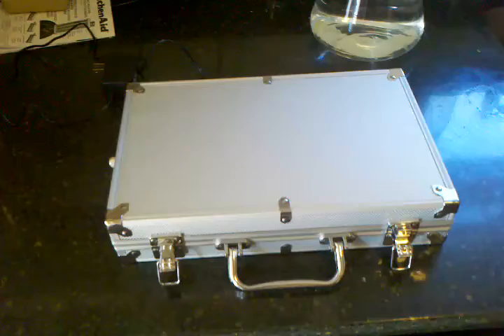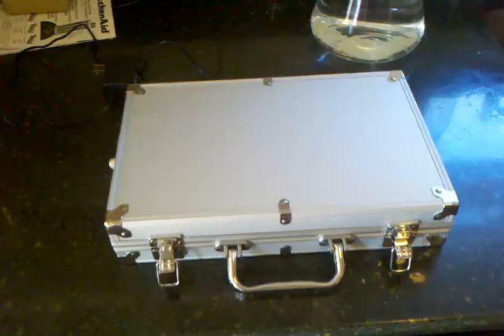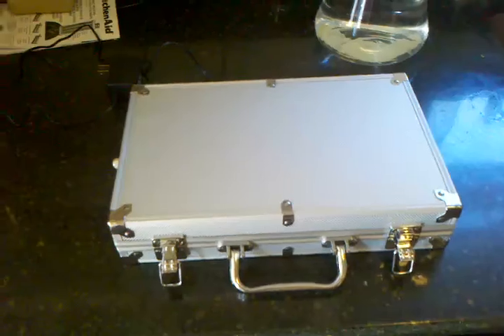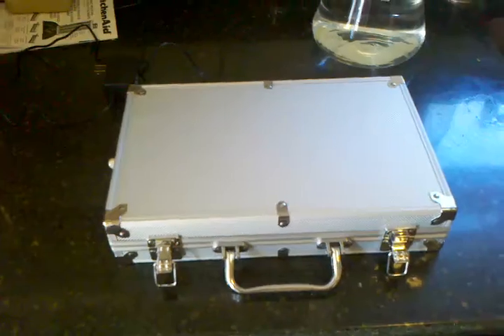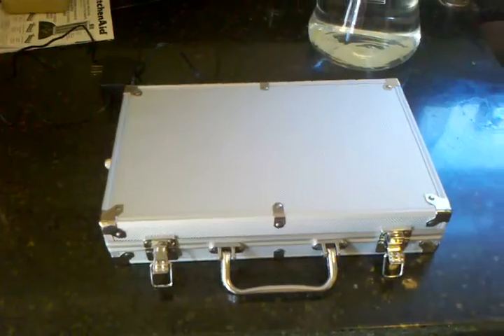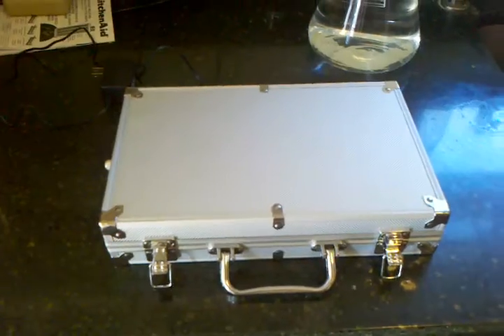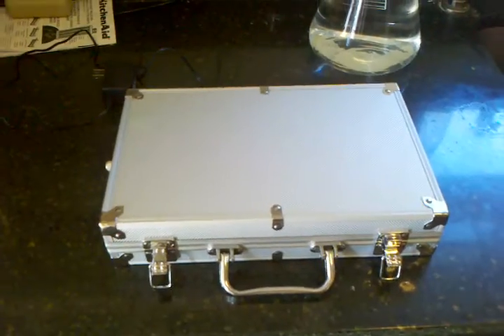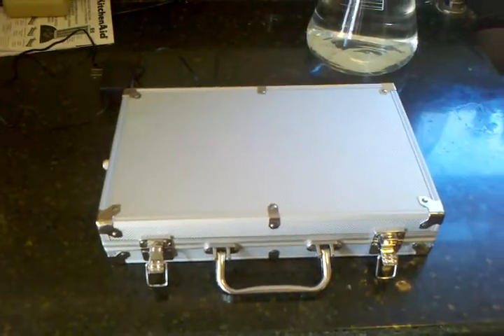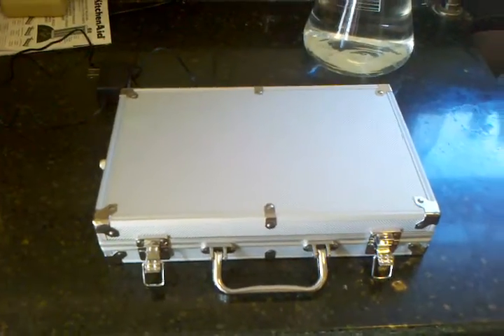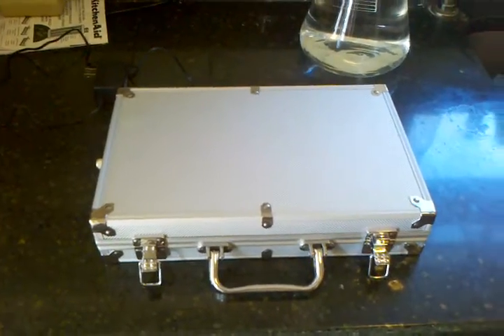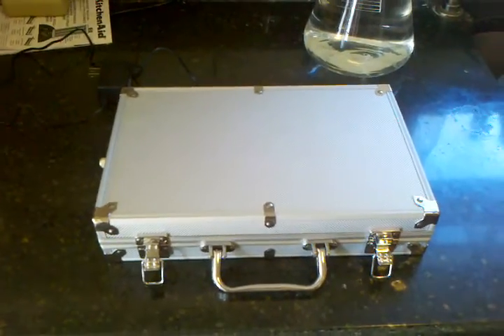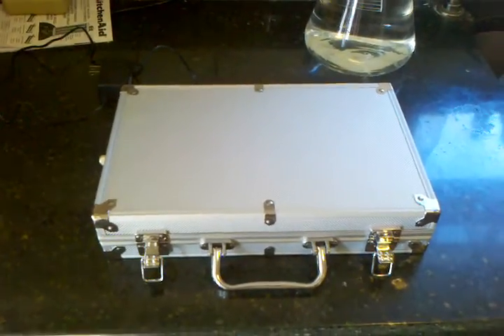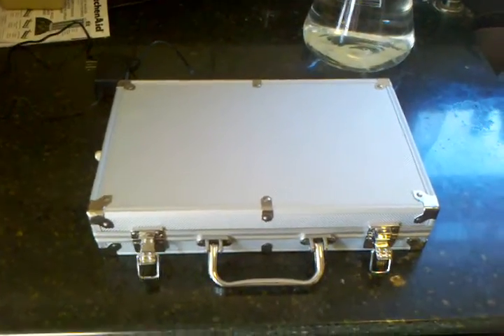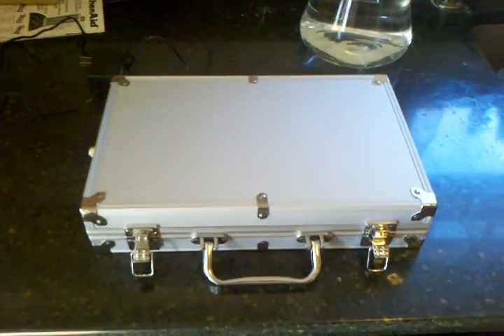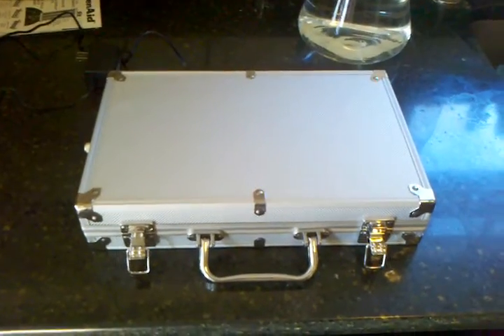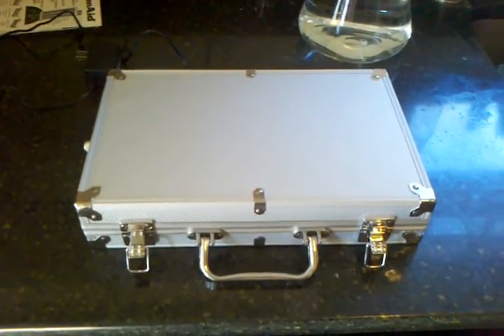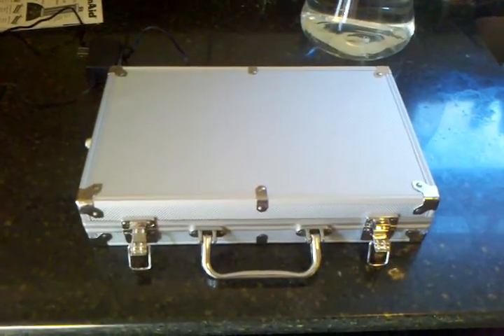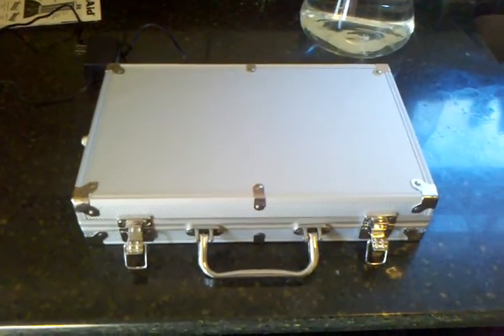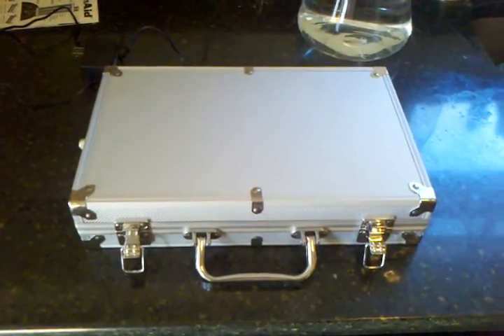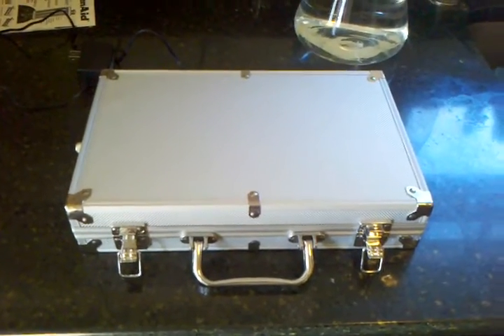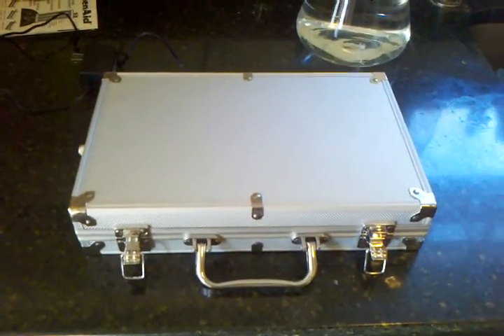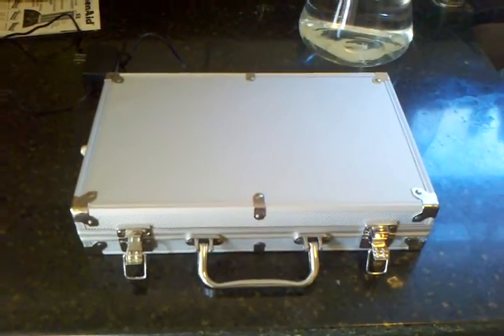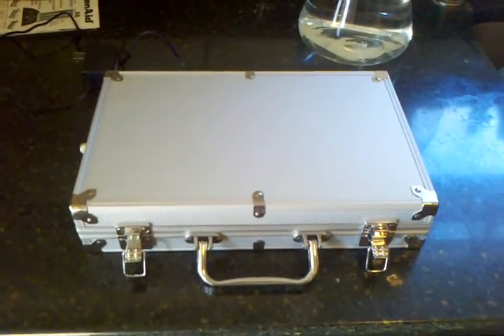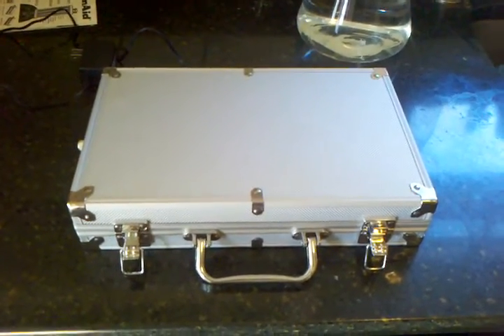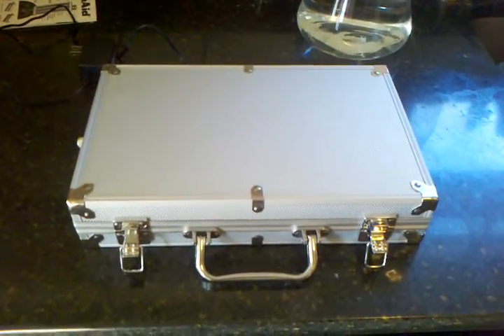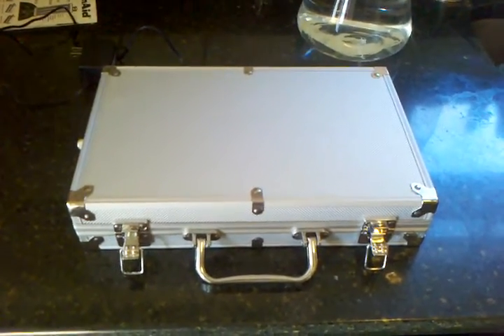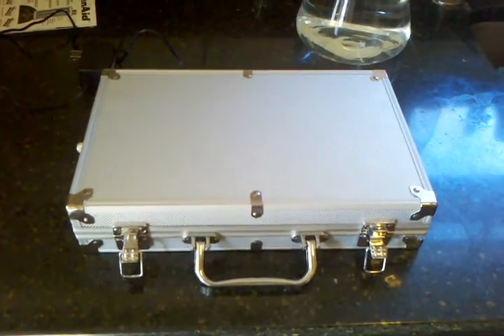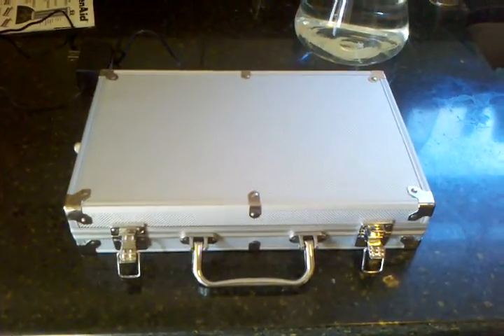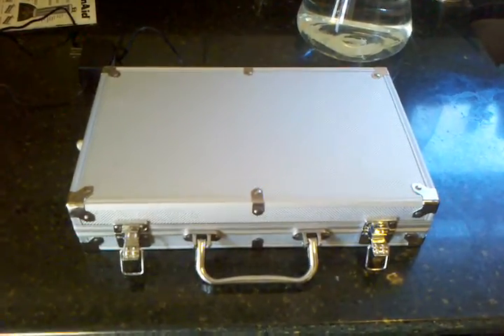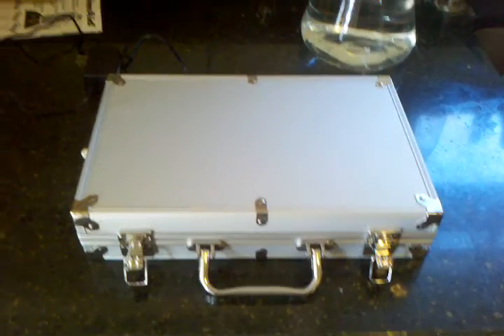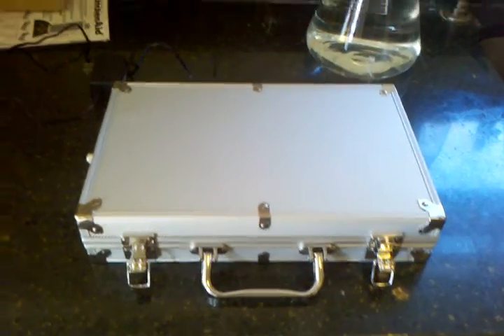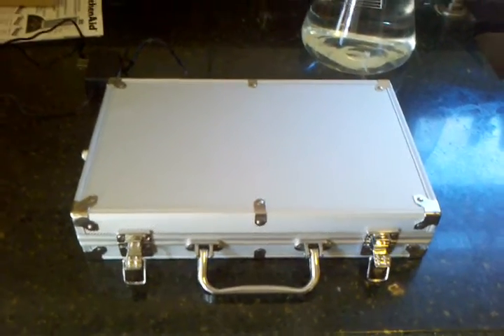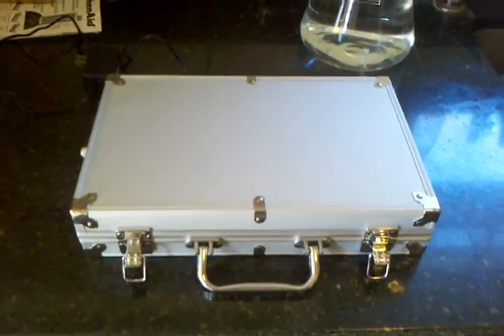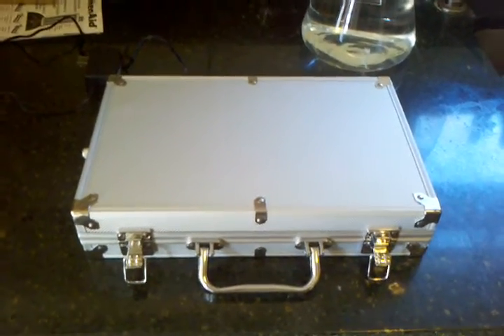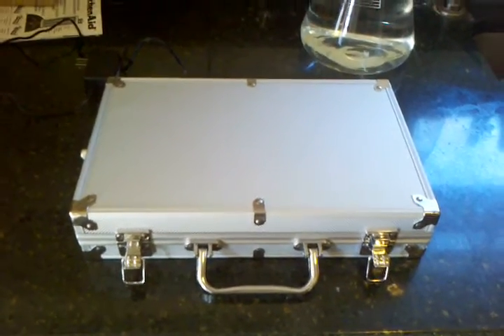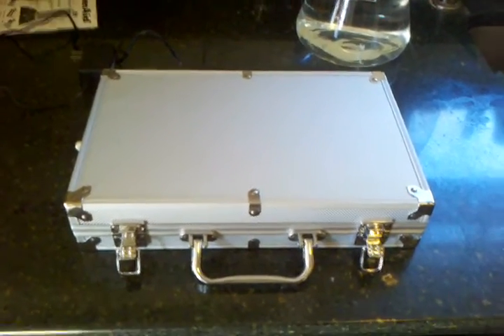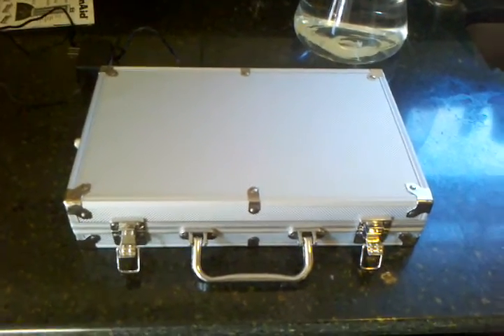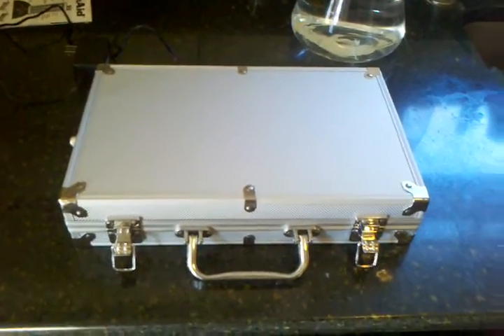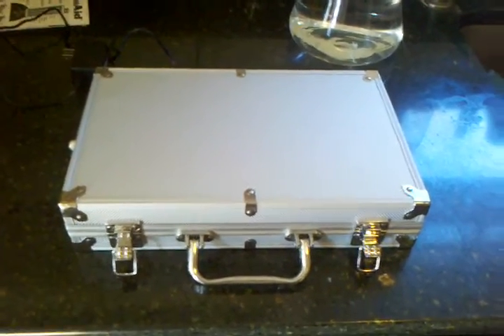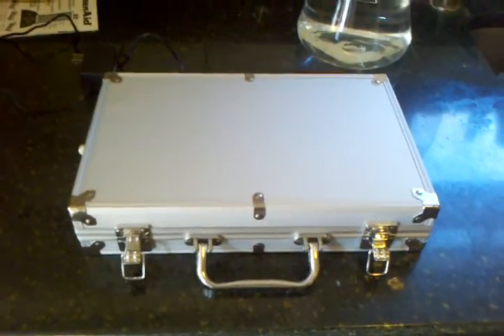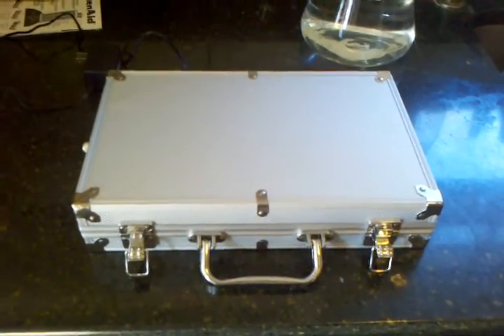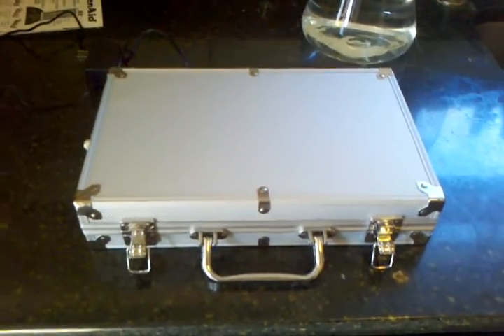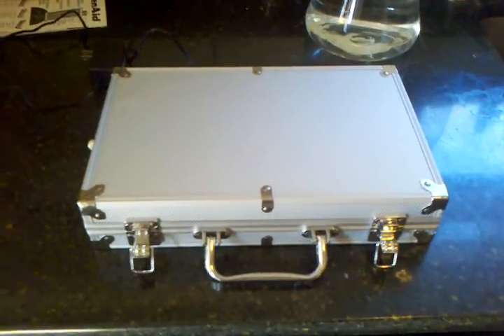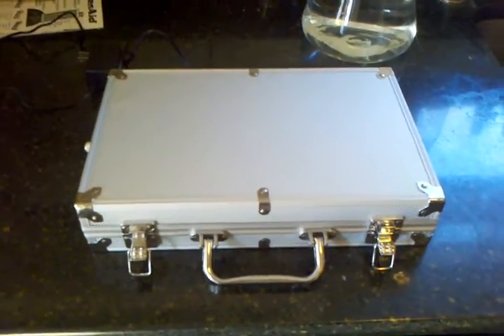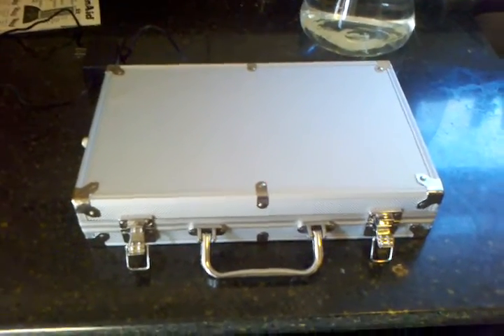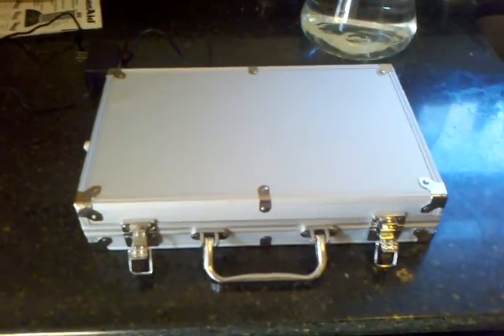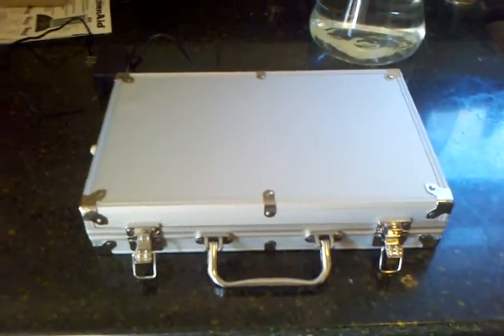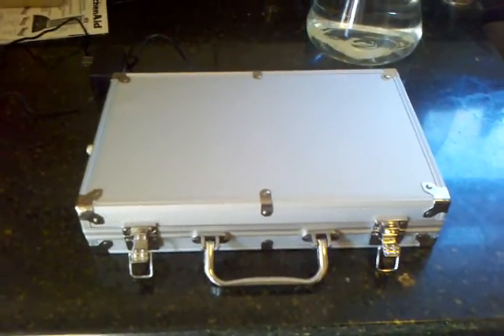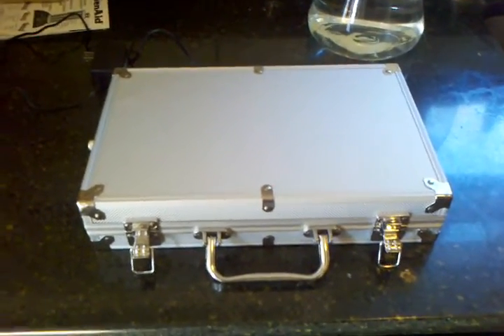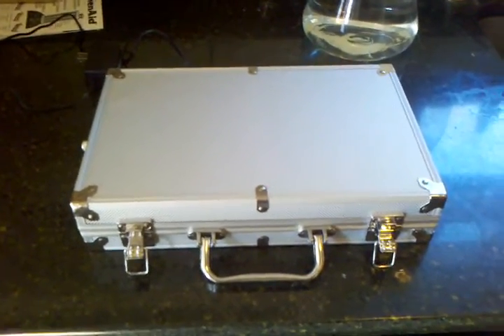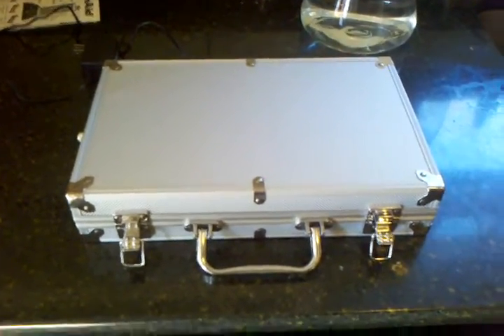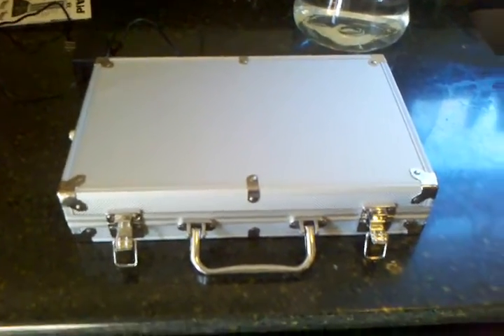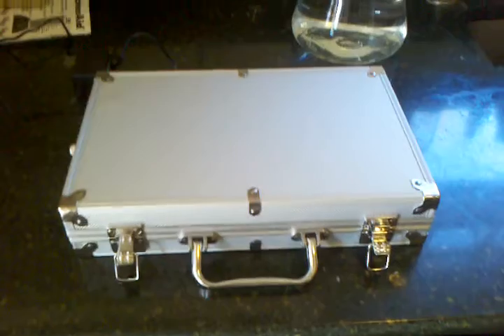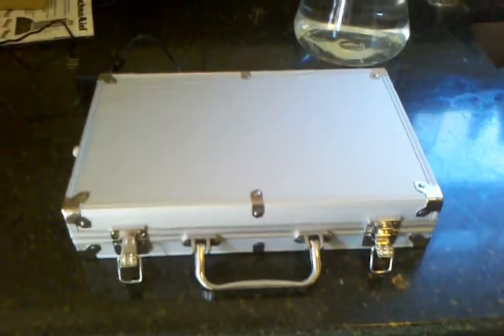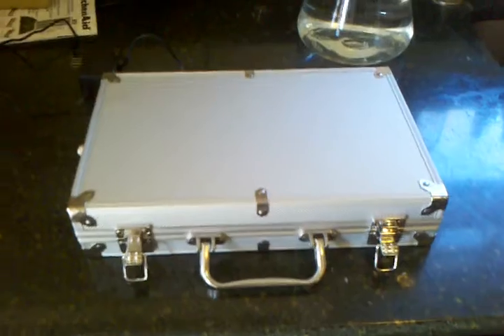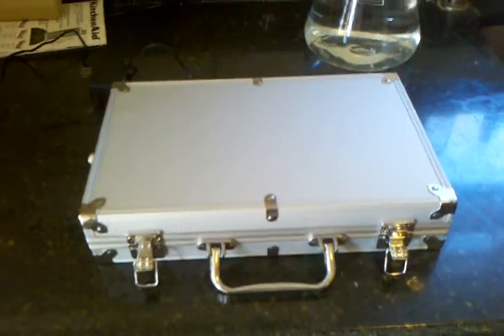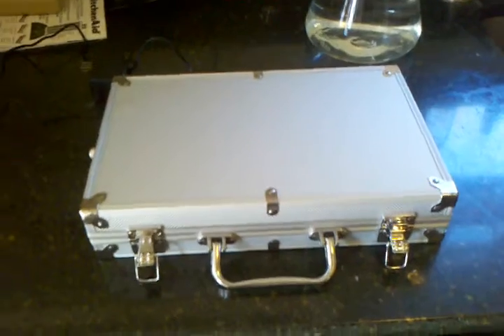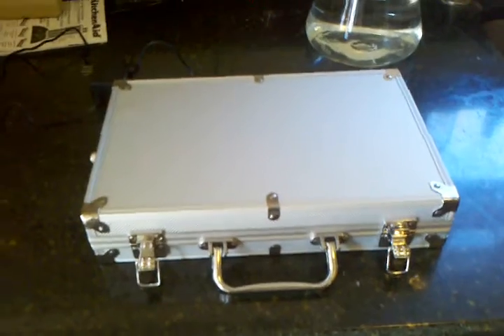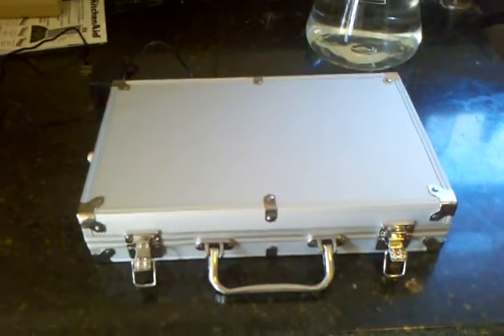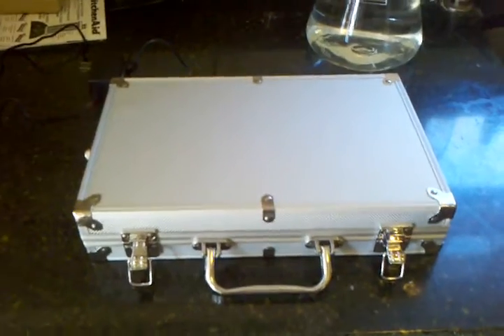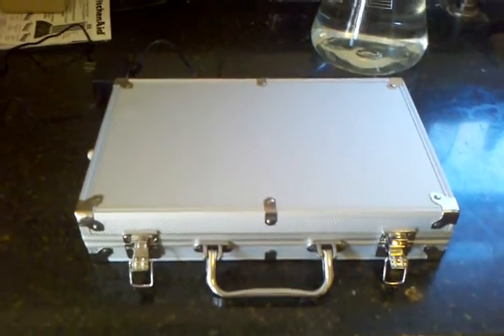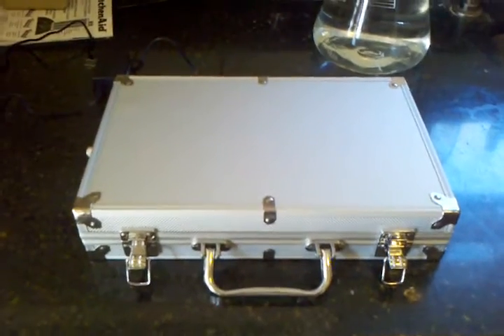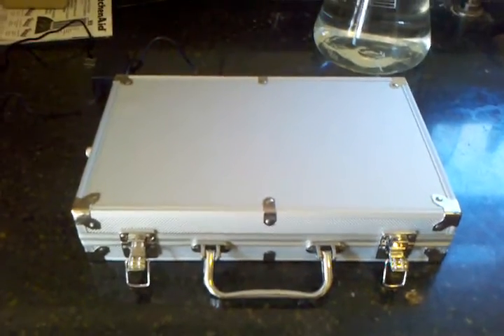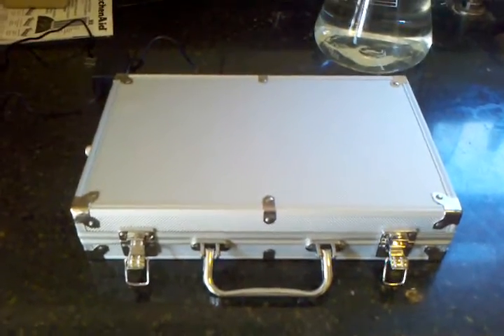I just wanted to shoot a quick video today to show off this do-it-yourself stir plate that I threw together for next to nothing.